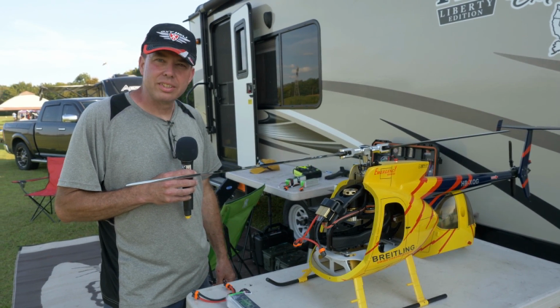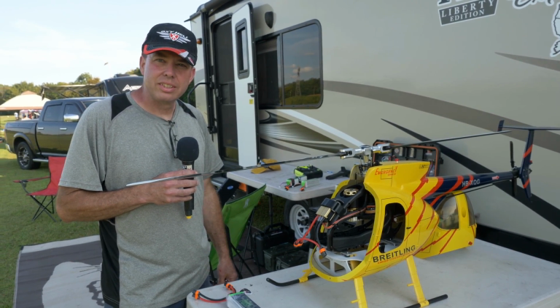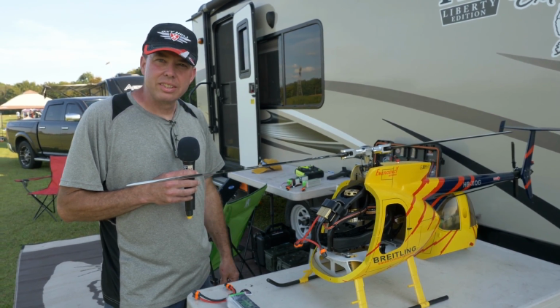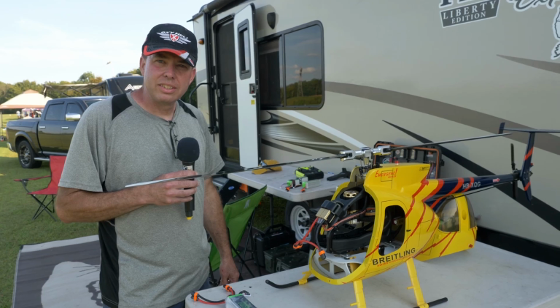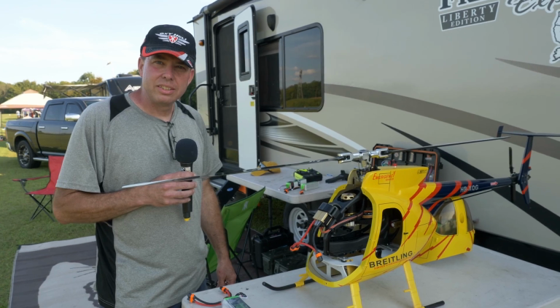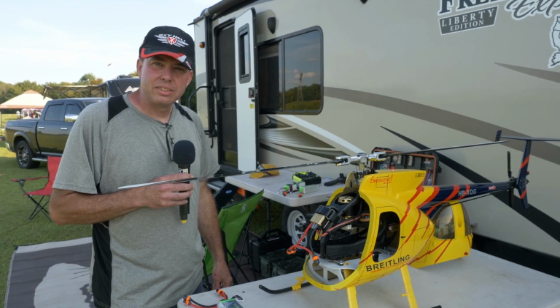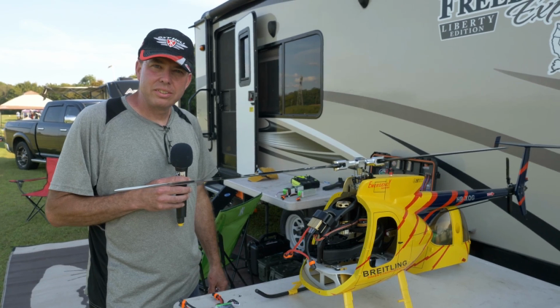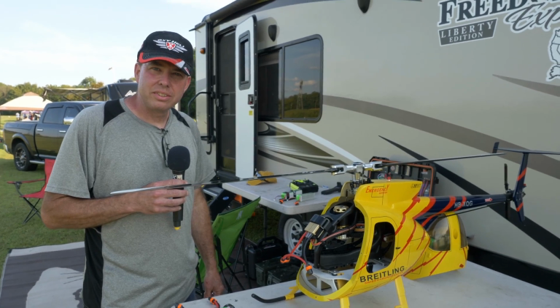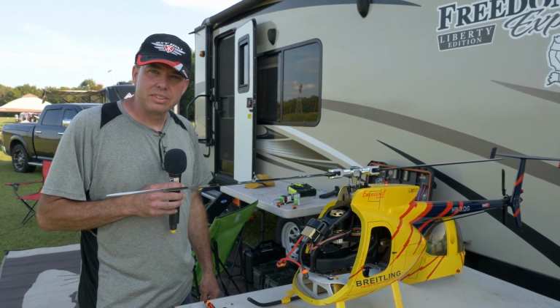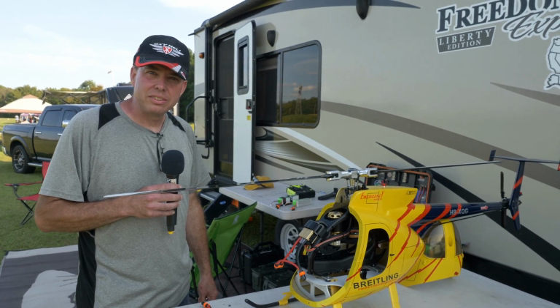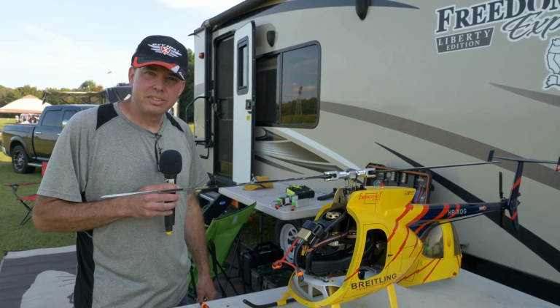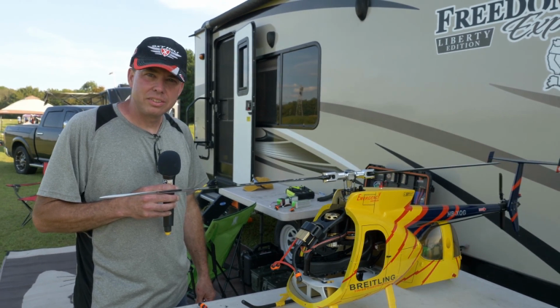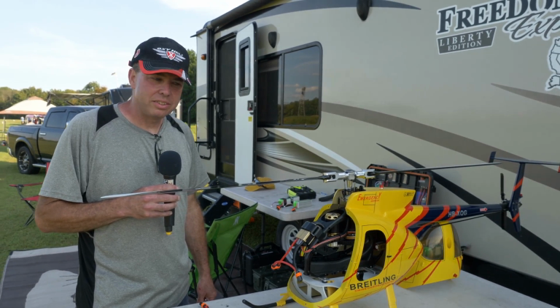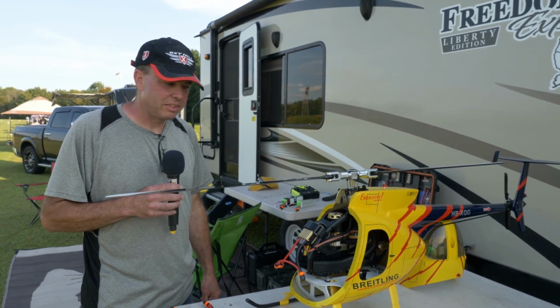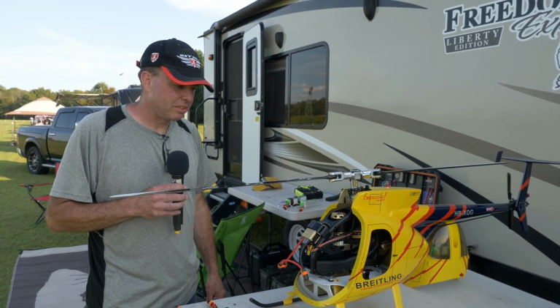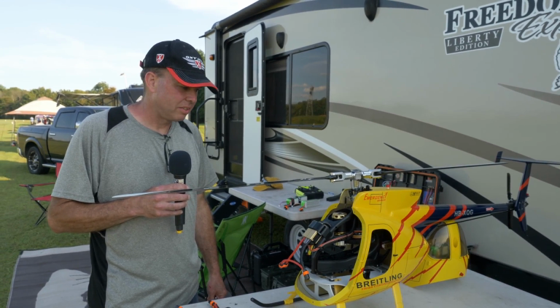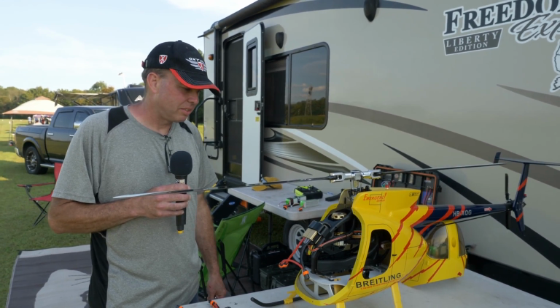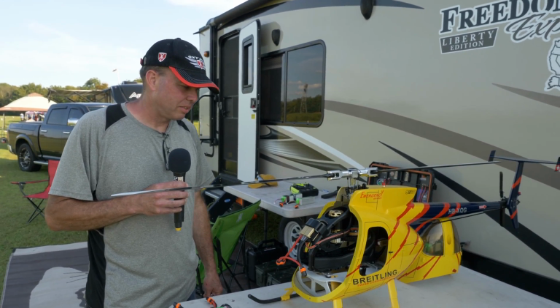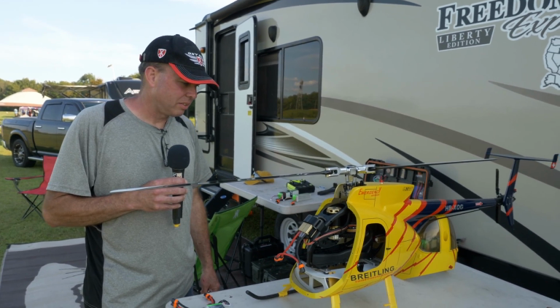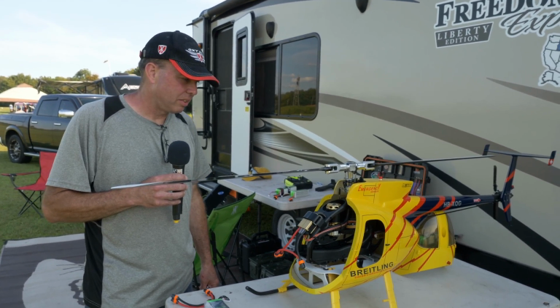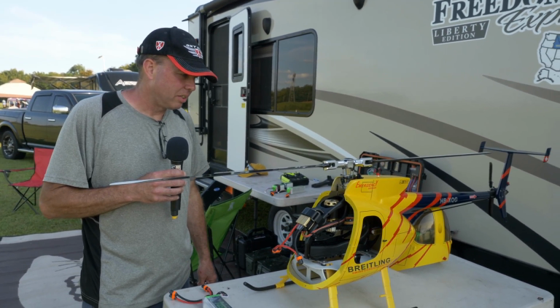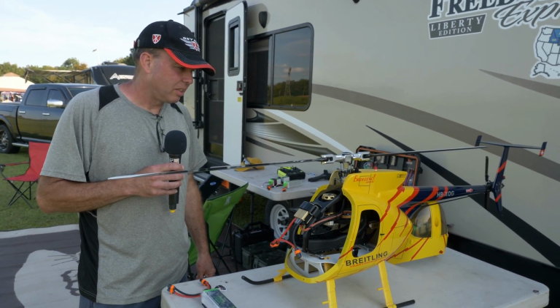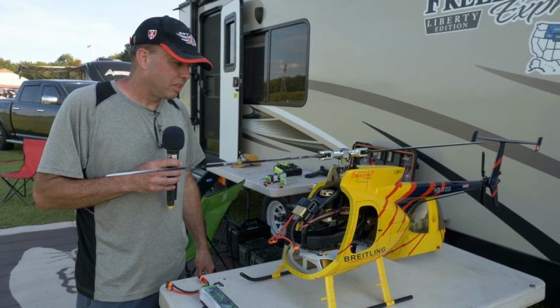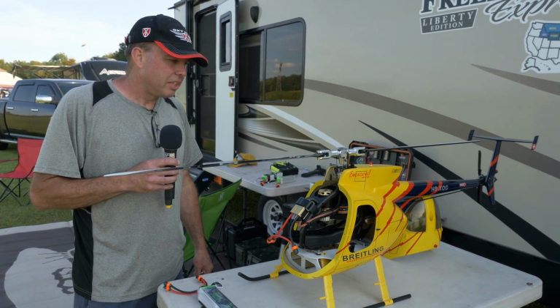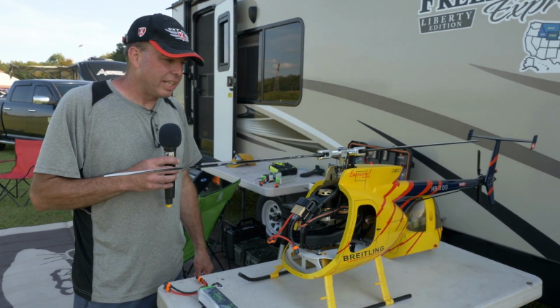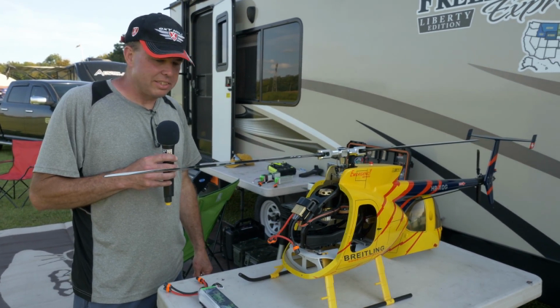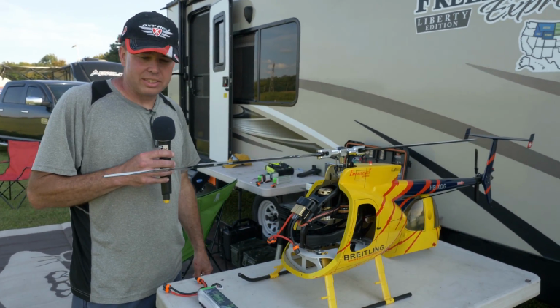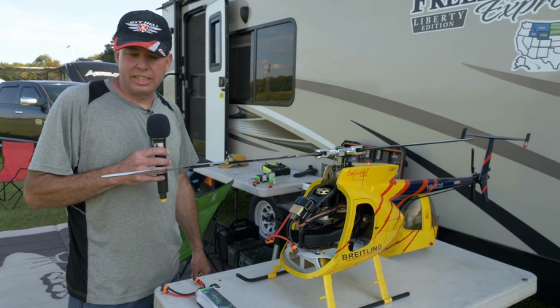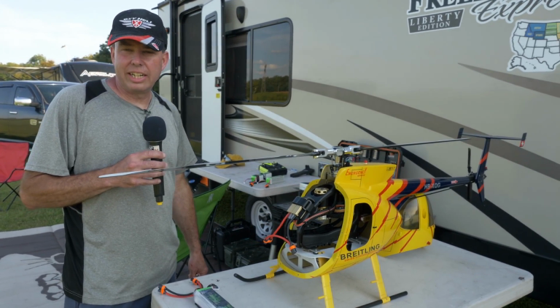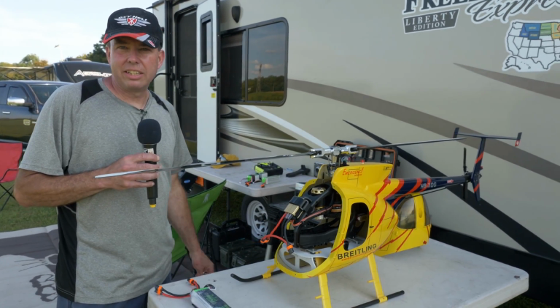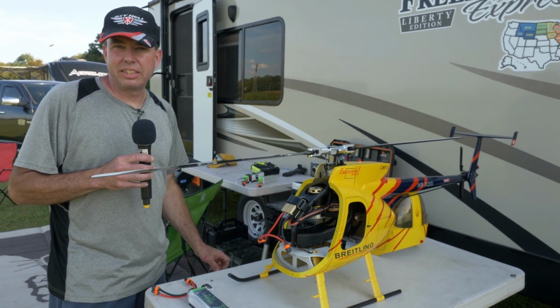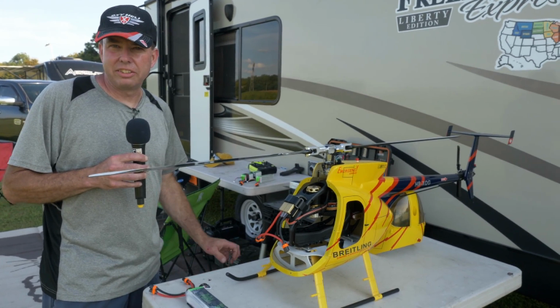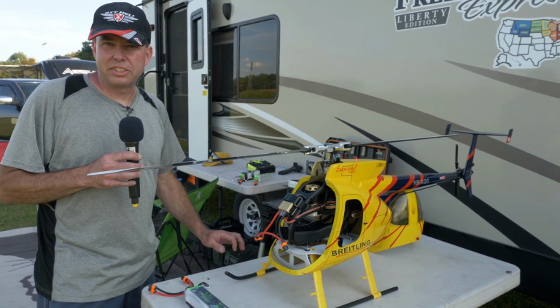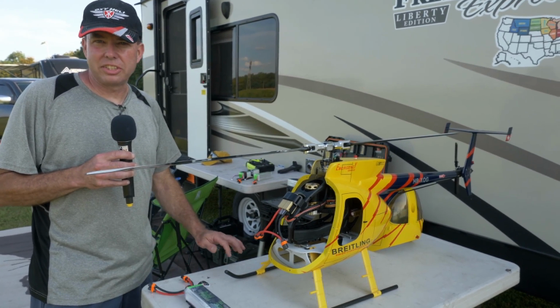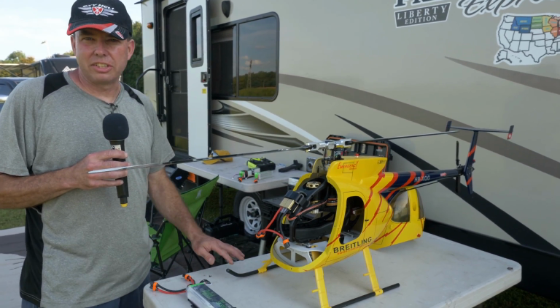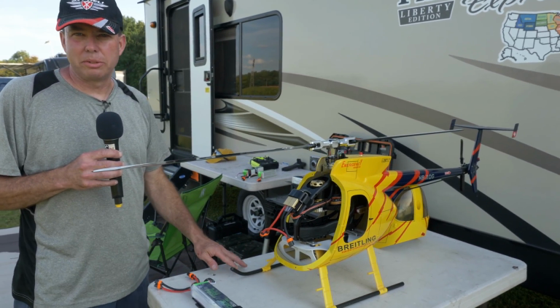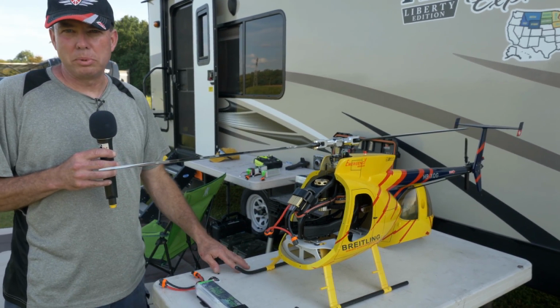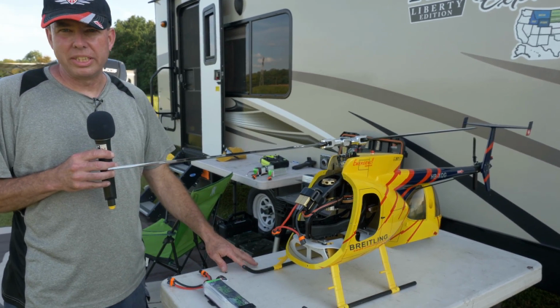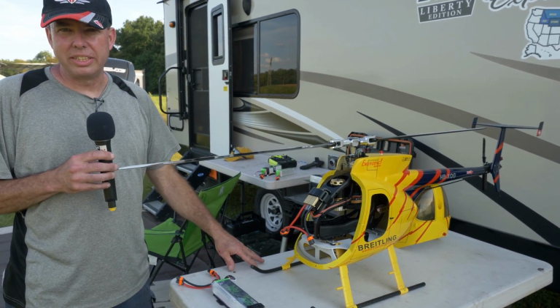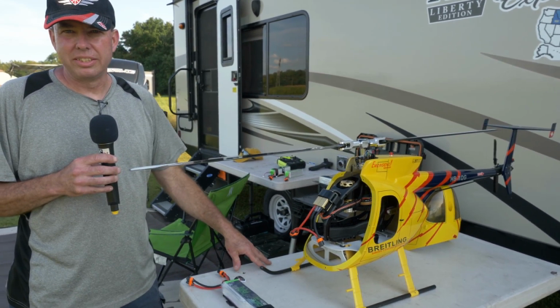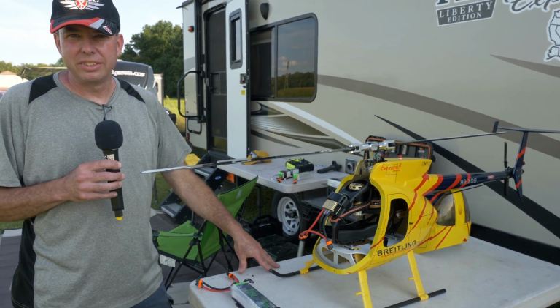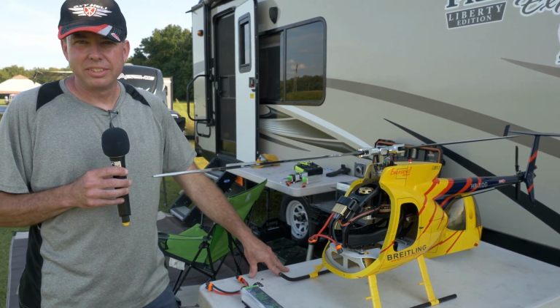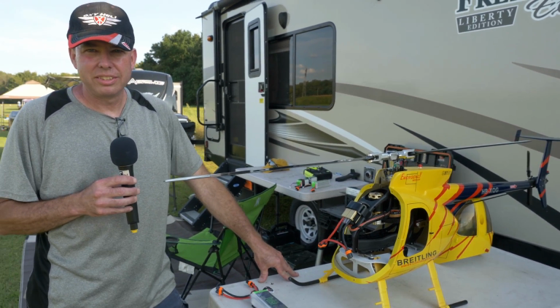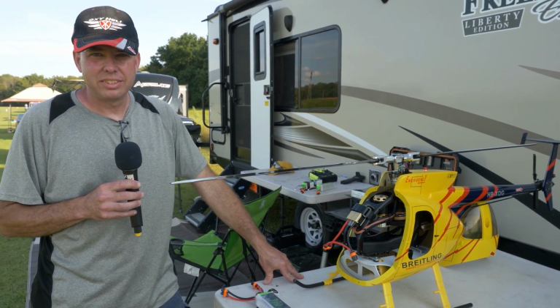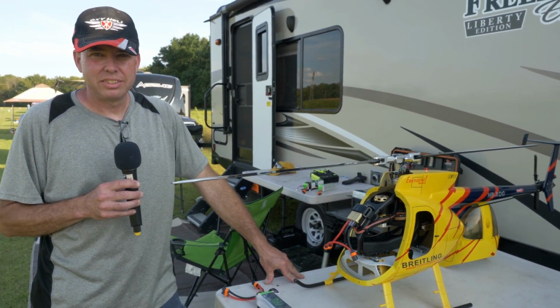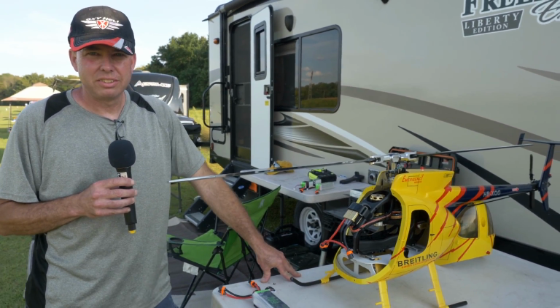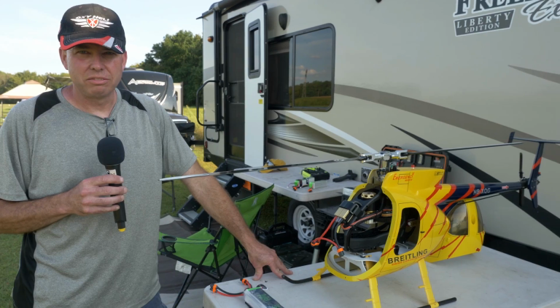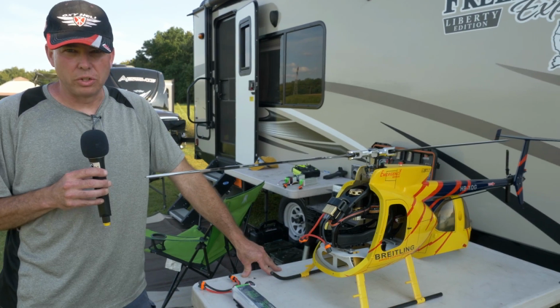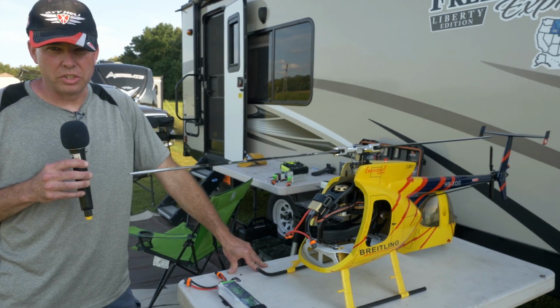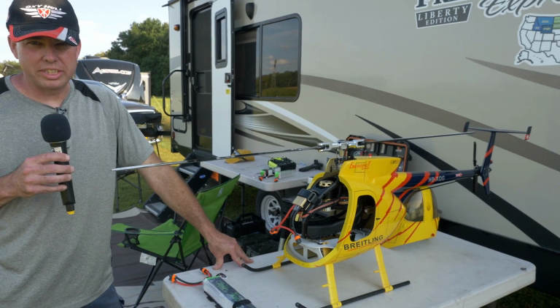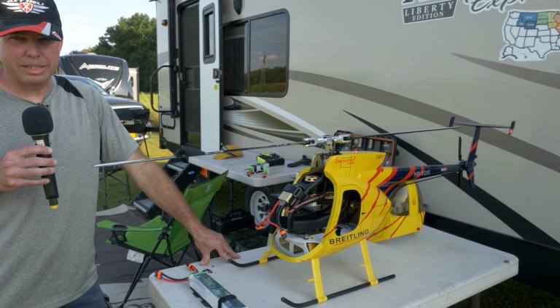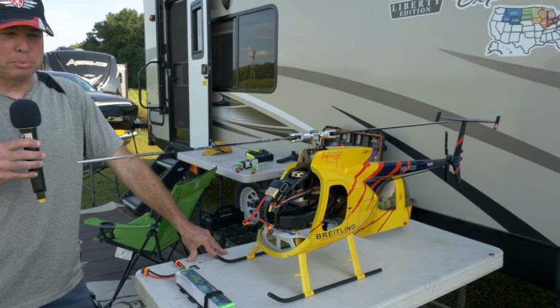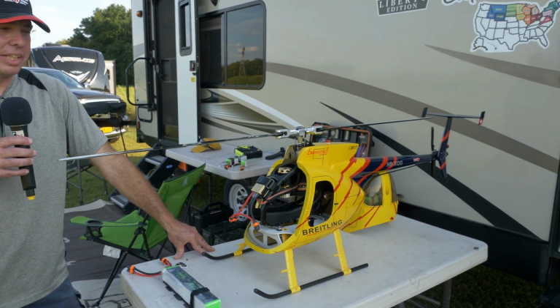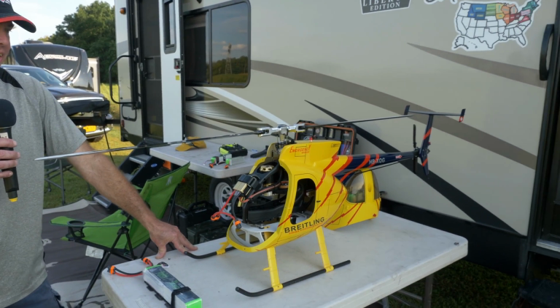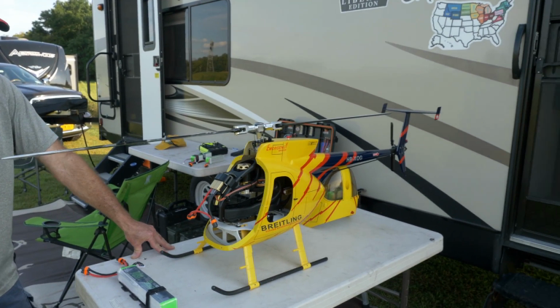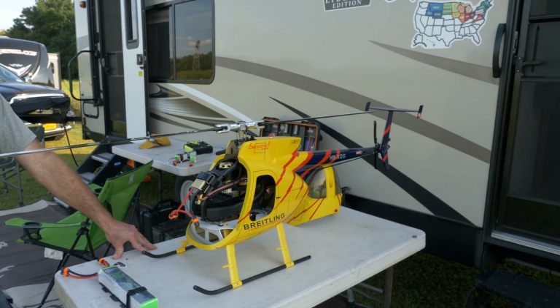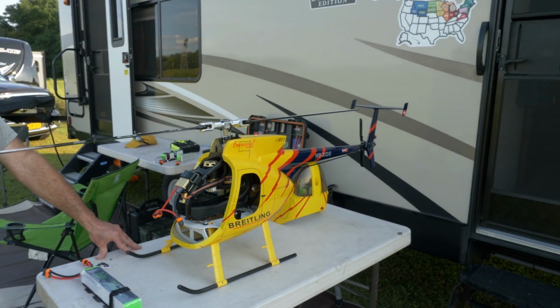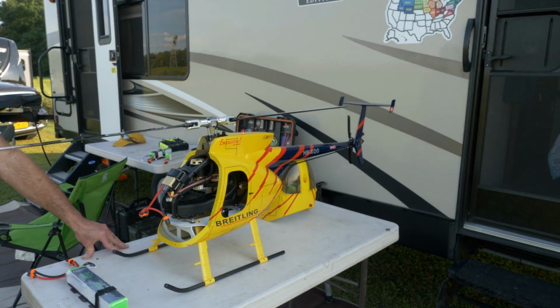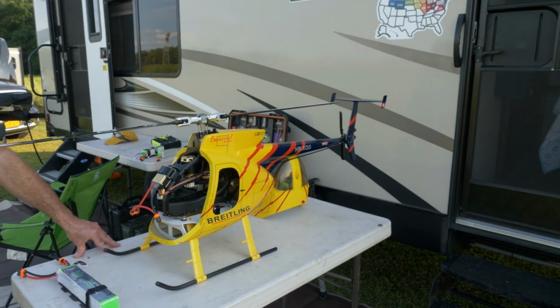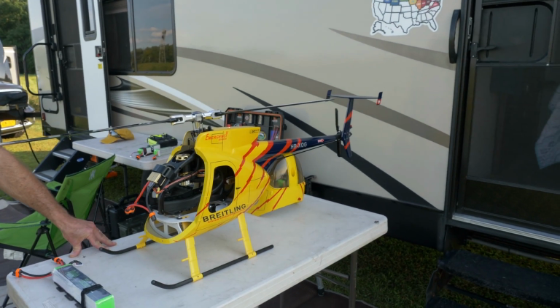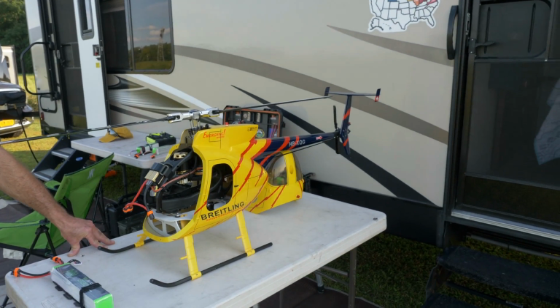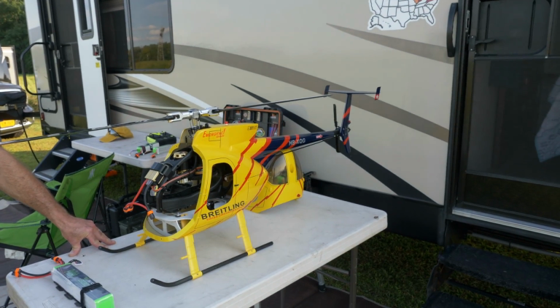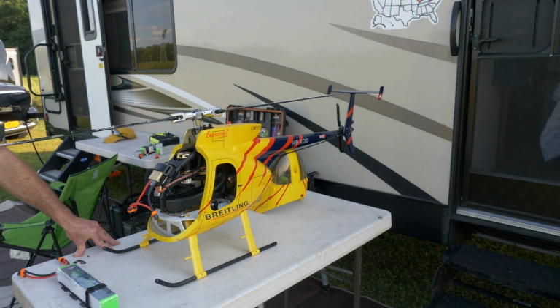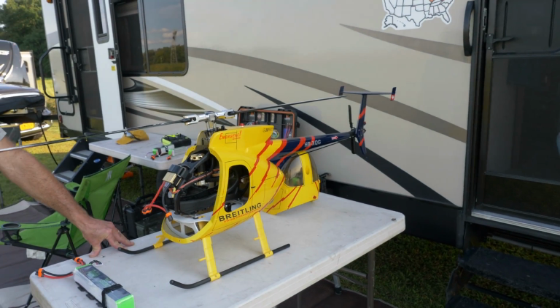Are you using straight 600 blades? Yes, they are — they're a 600 blade, a Rototech blade that came with the Logo kit.